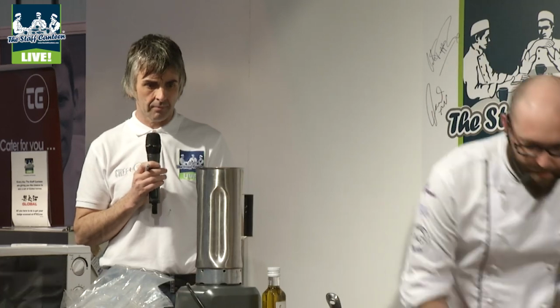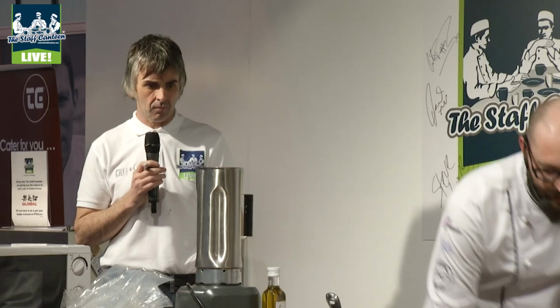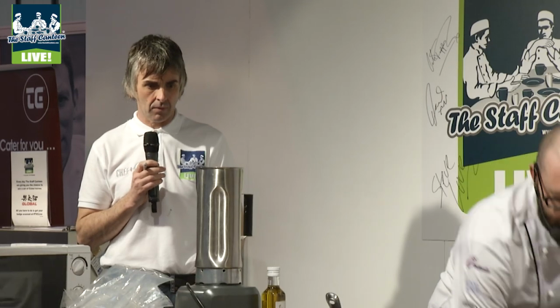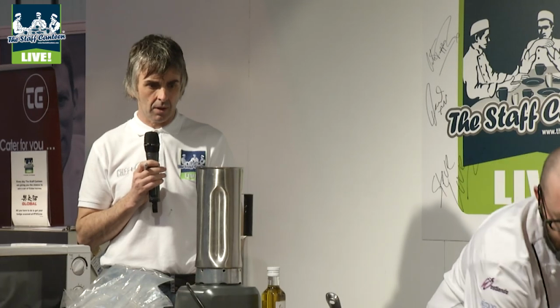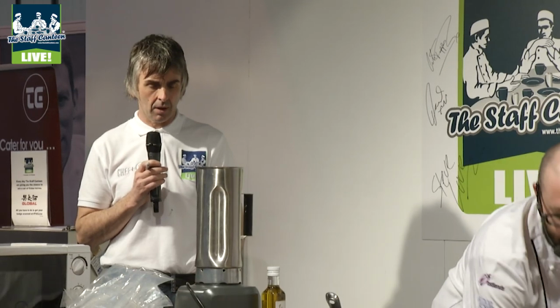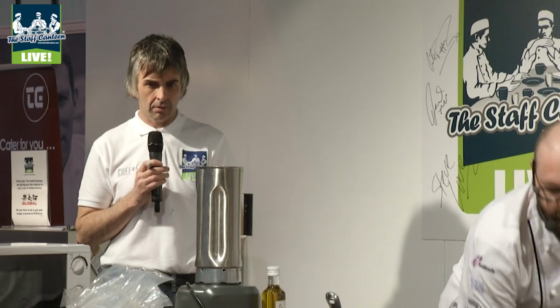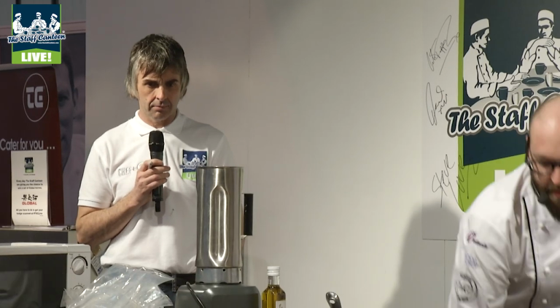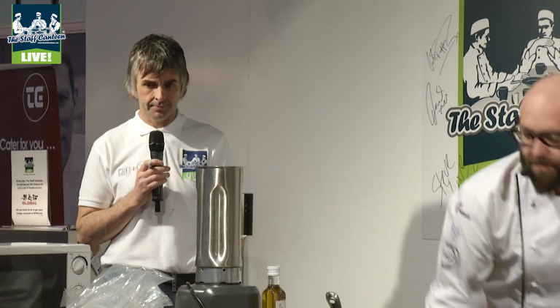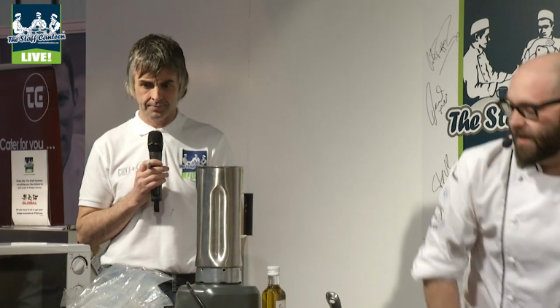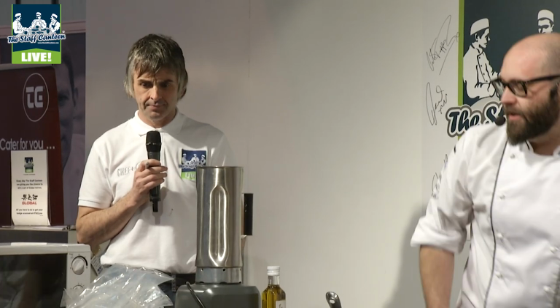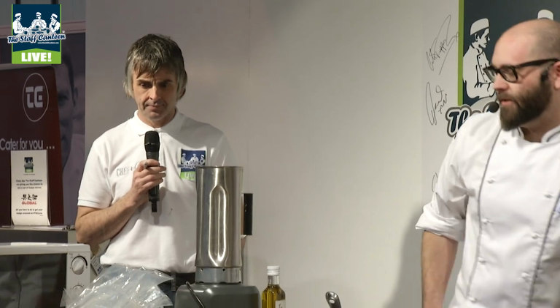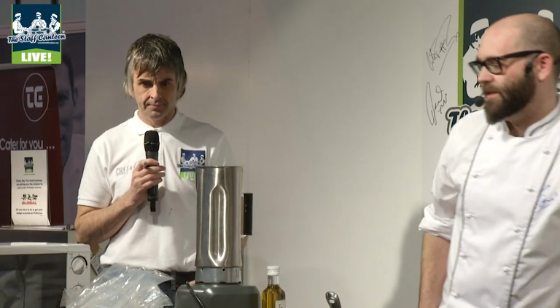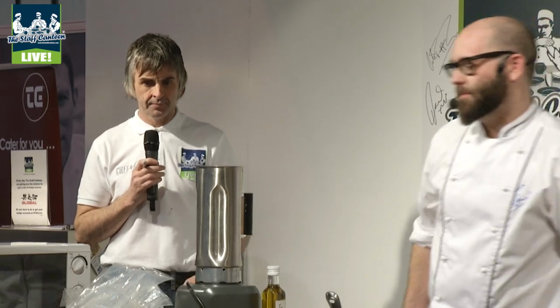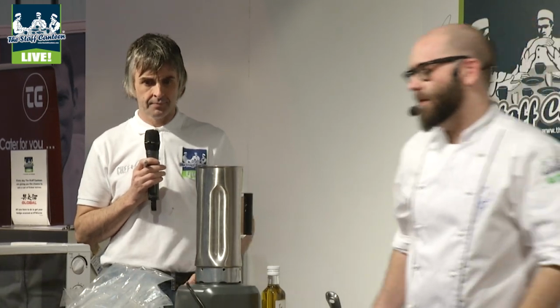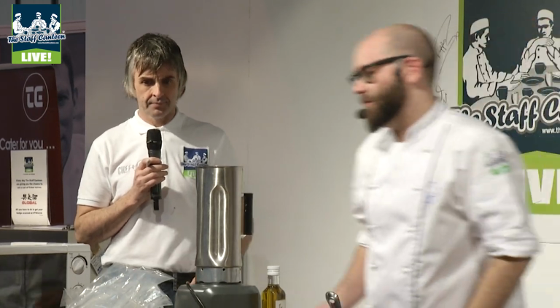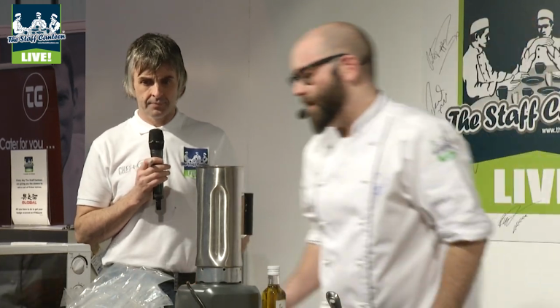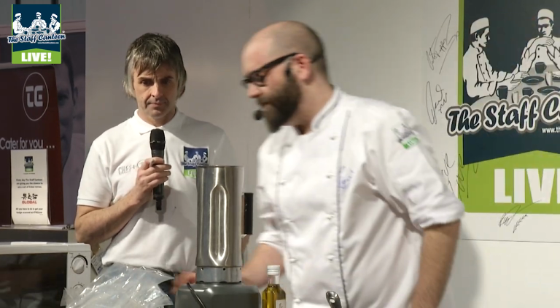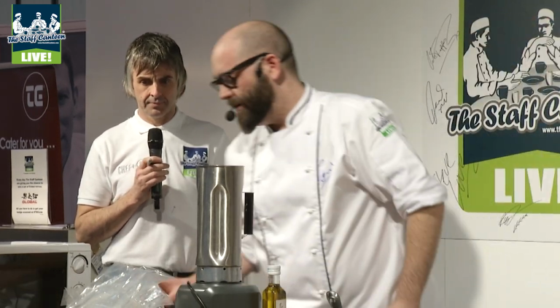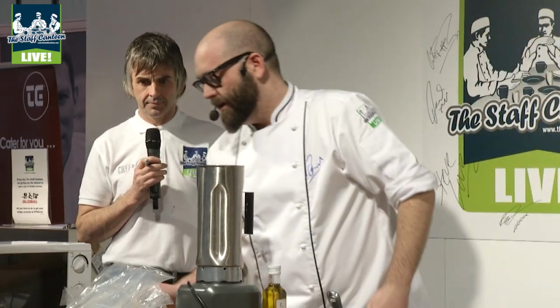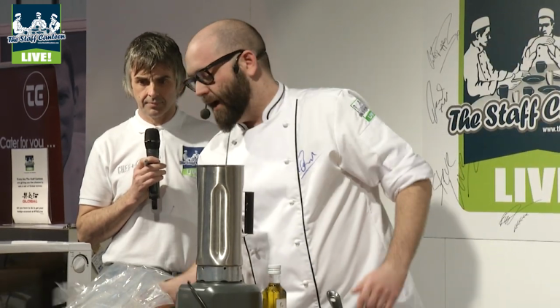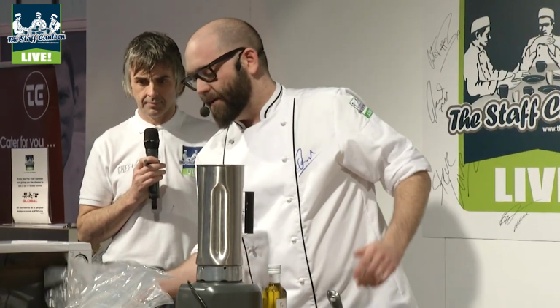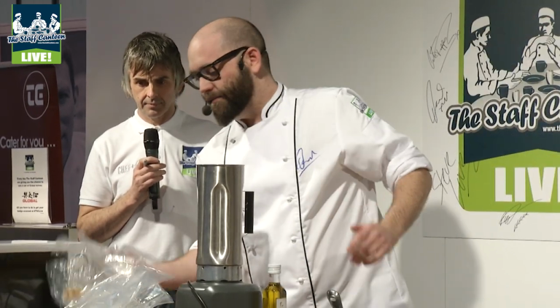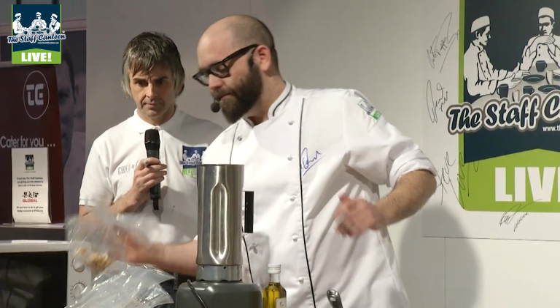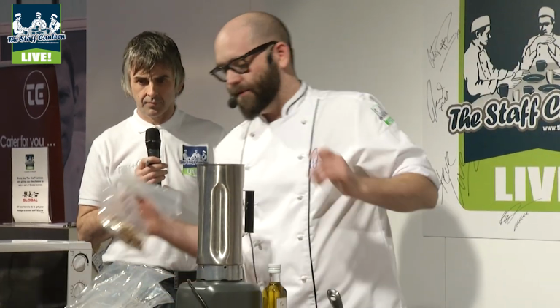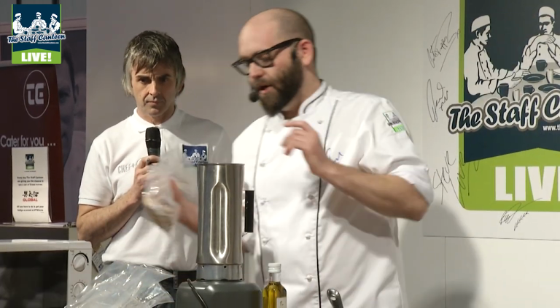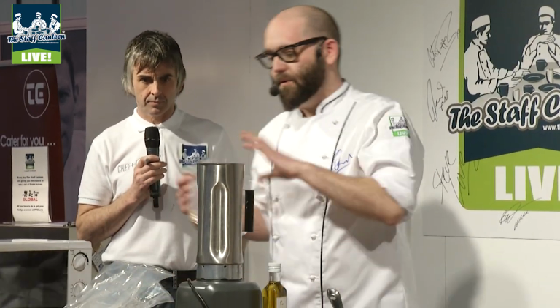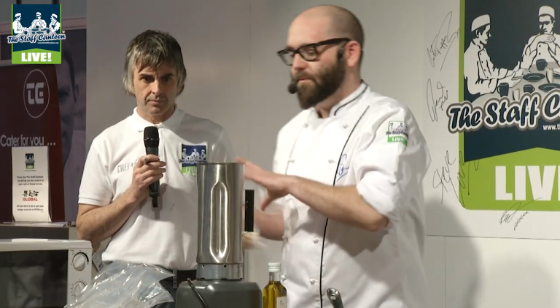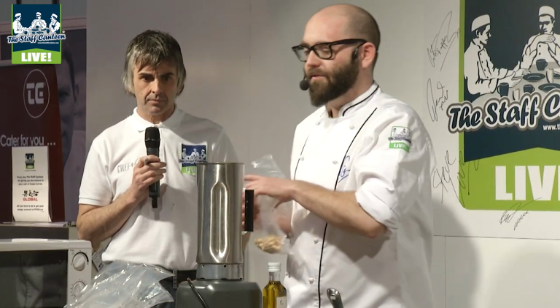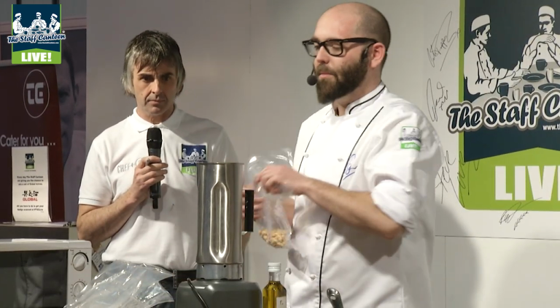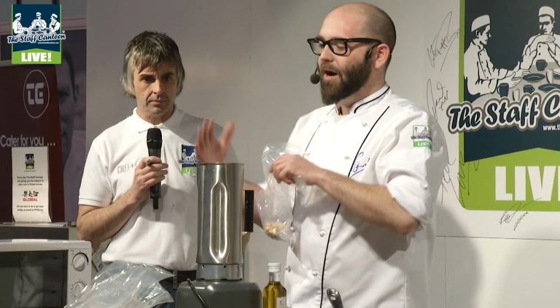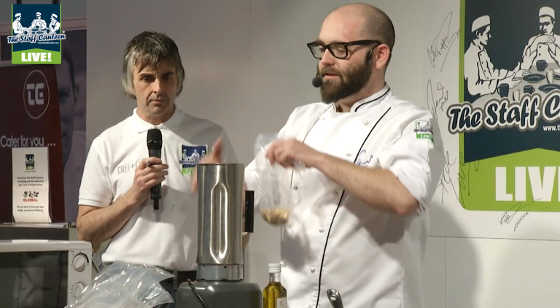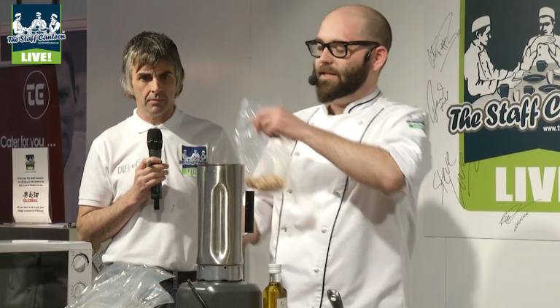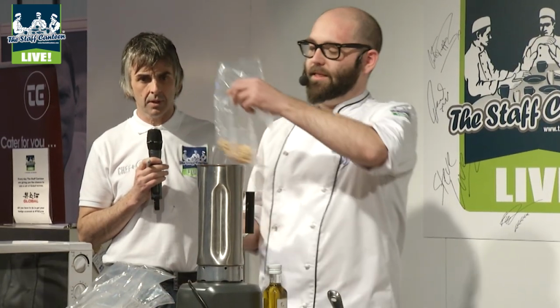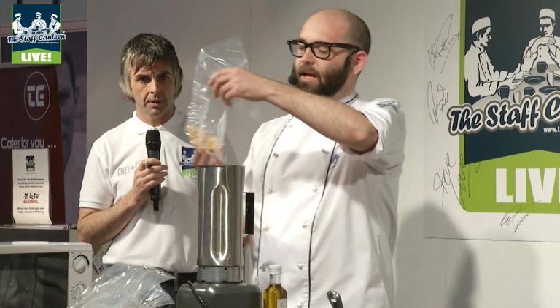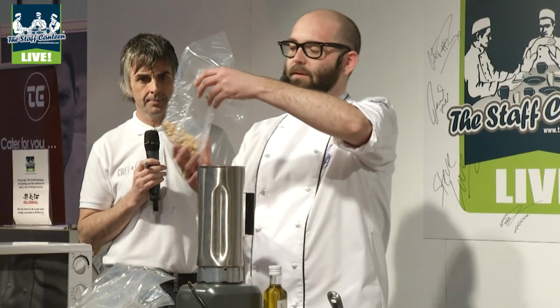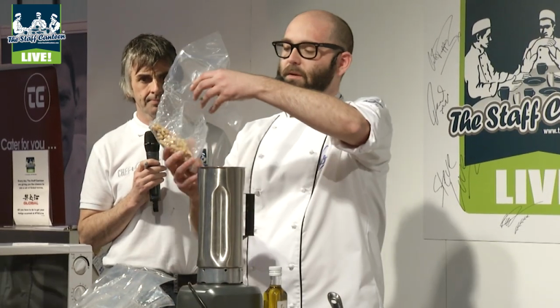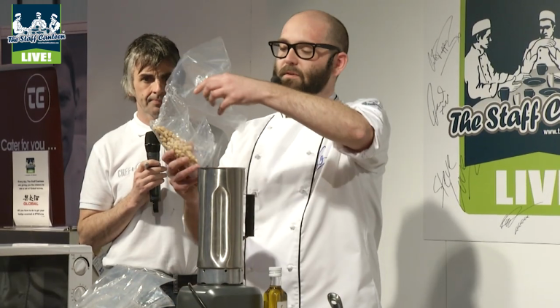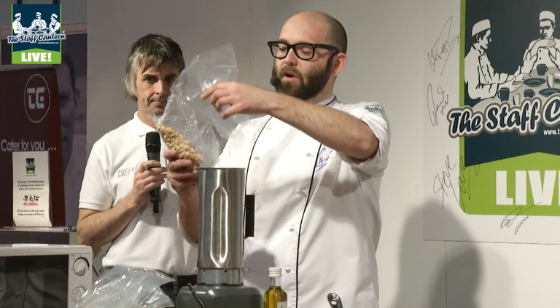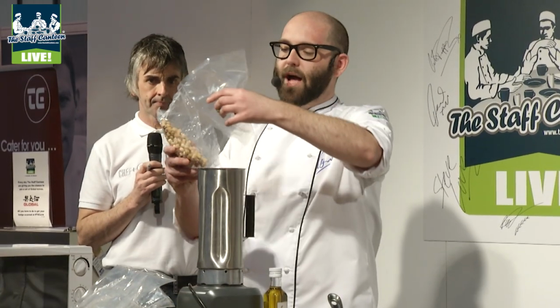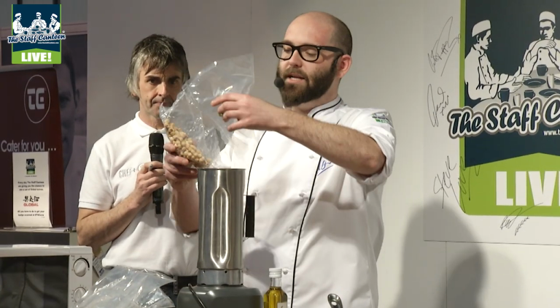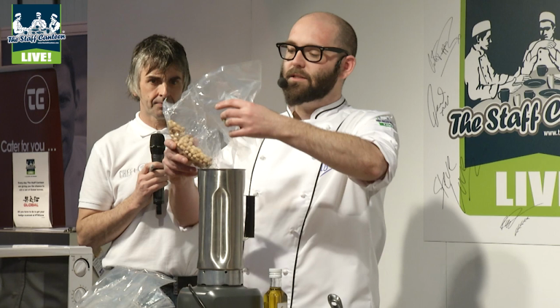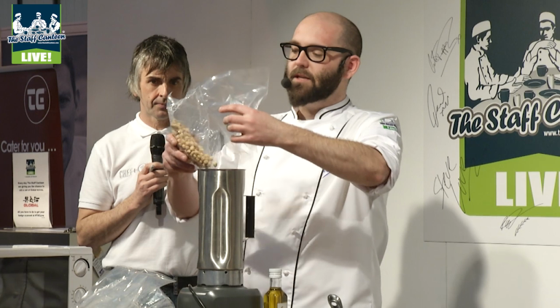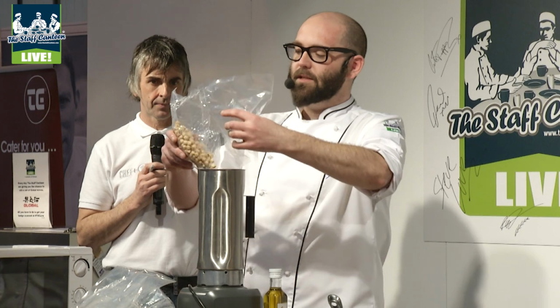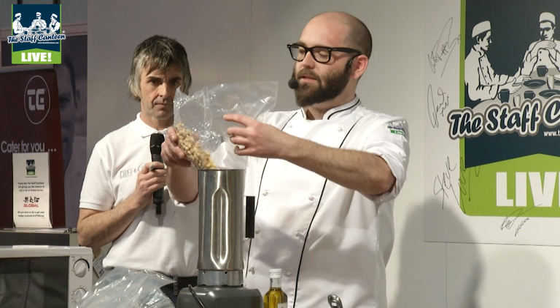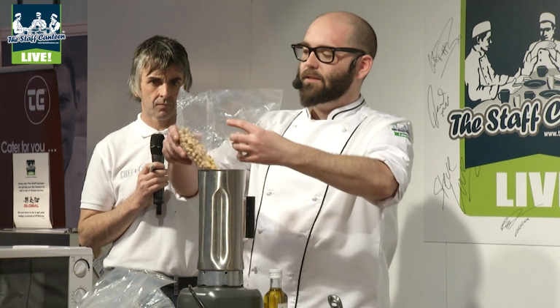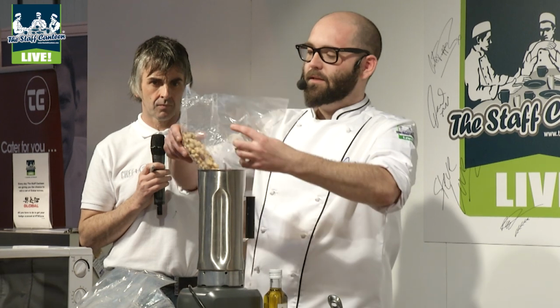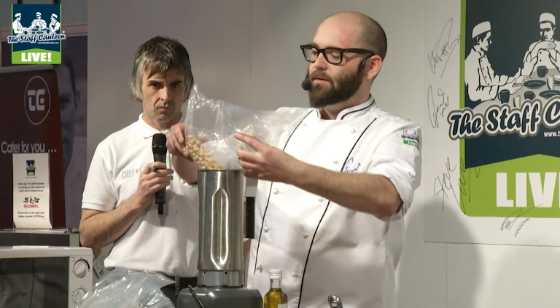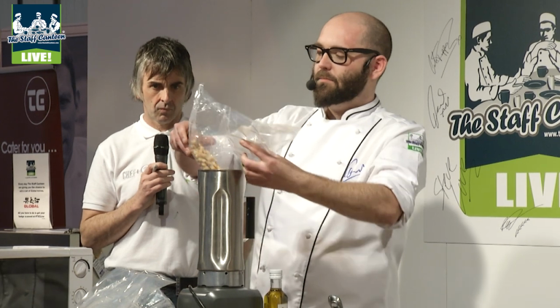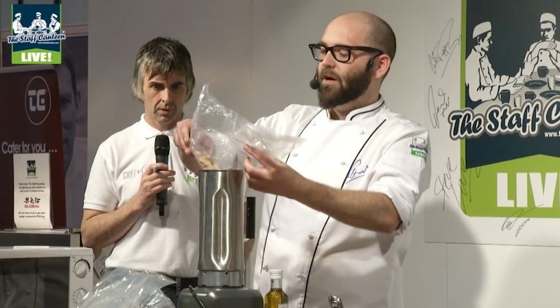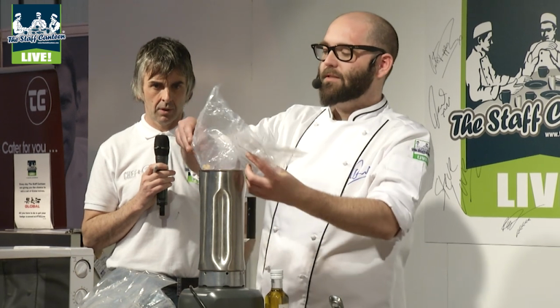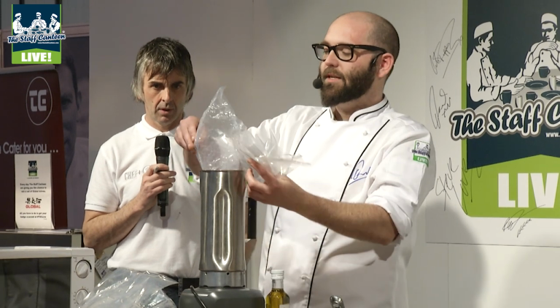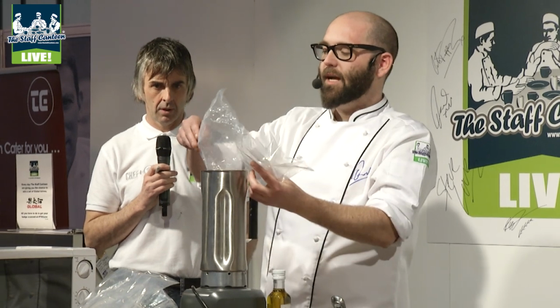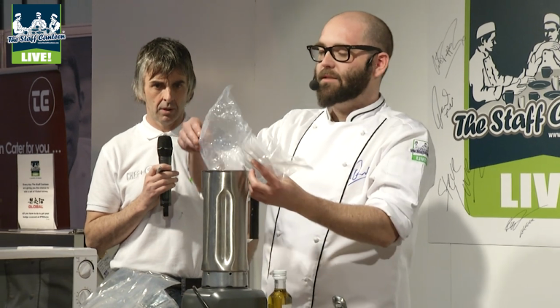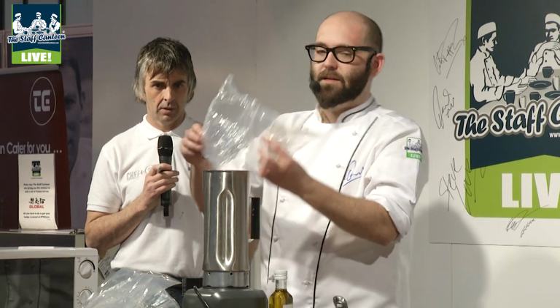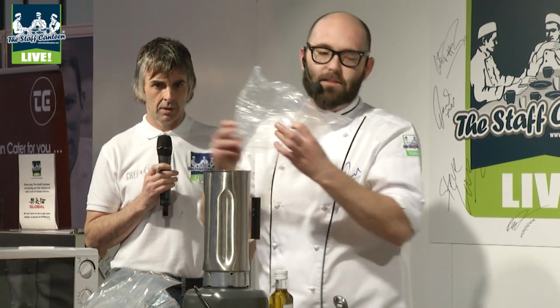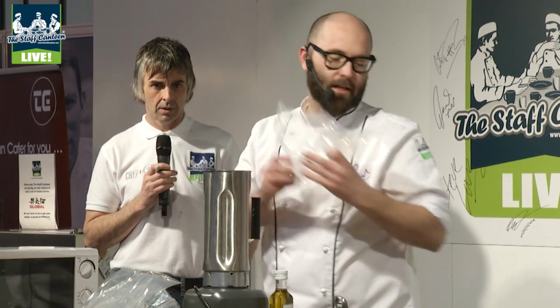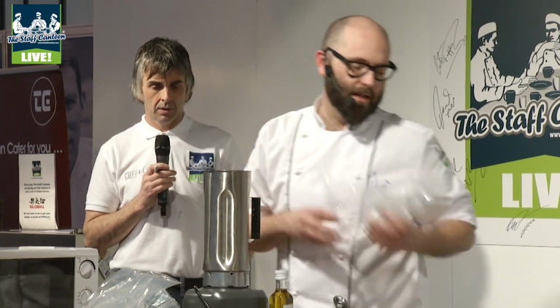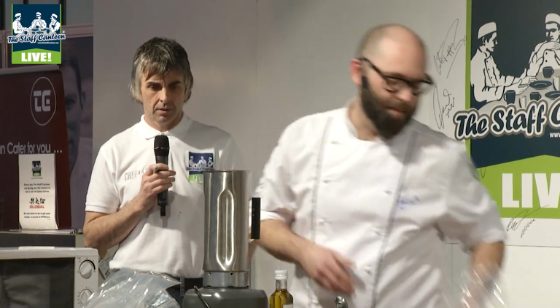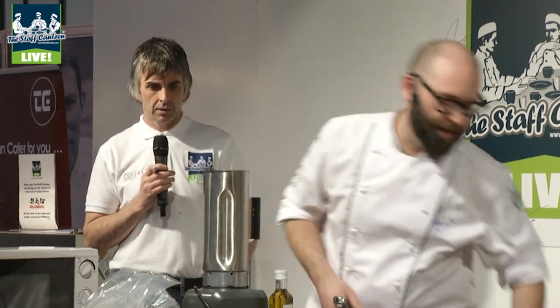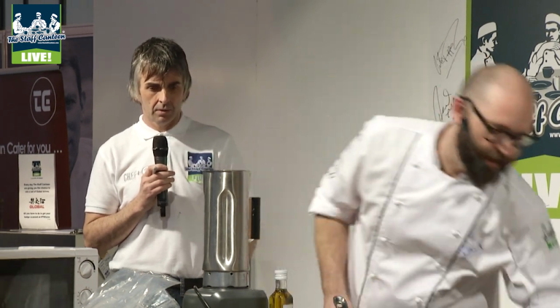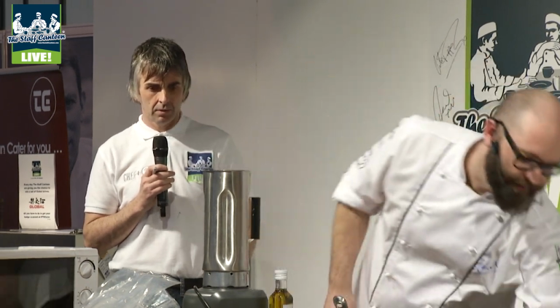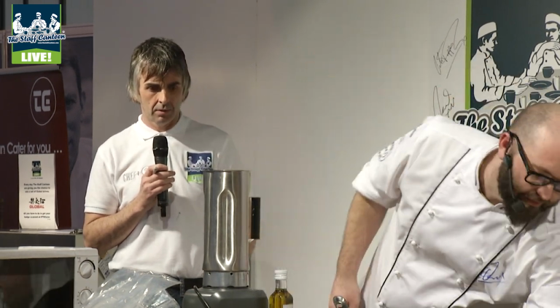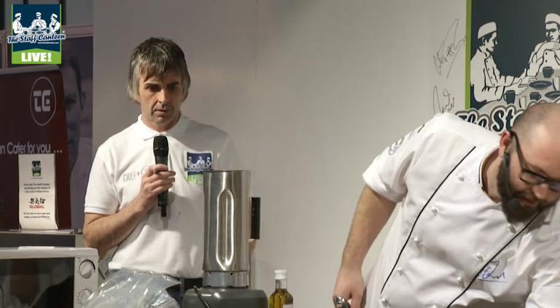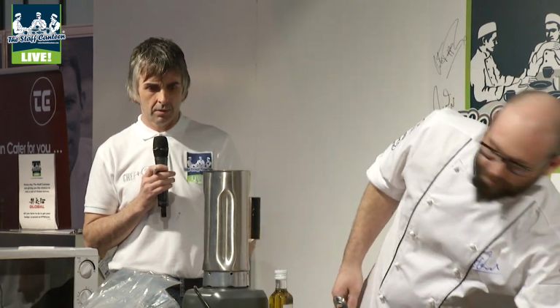This is a parsley sponge which is being cooked in a microwave. We've got parsley in there and hazelnuts — parsley and hazelnuts make a lovely flavour combination.